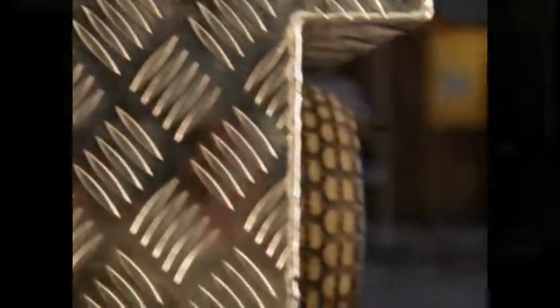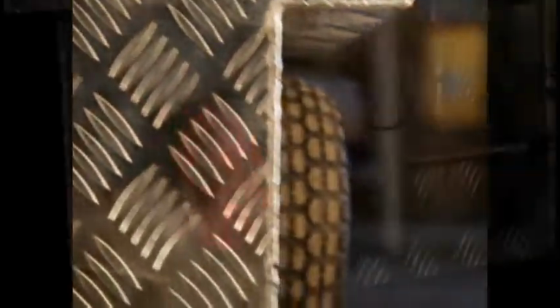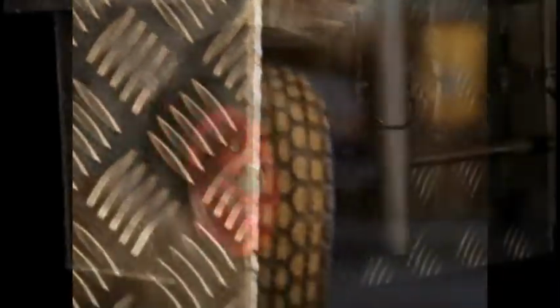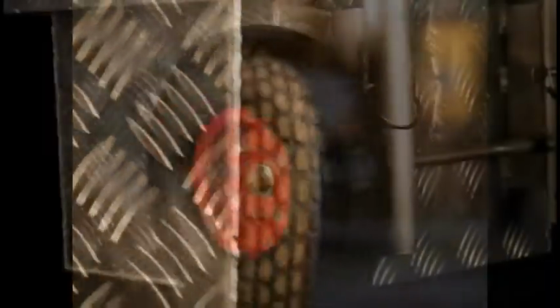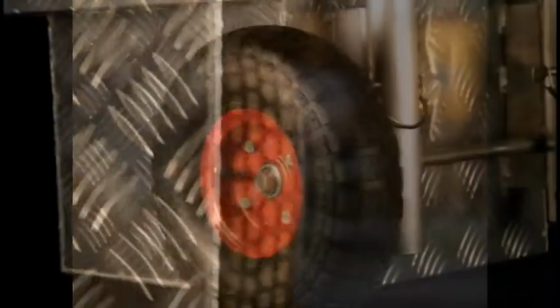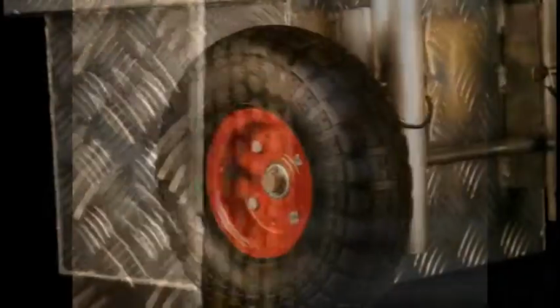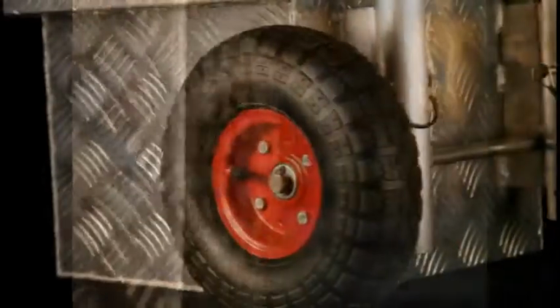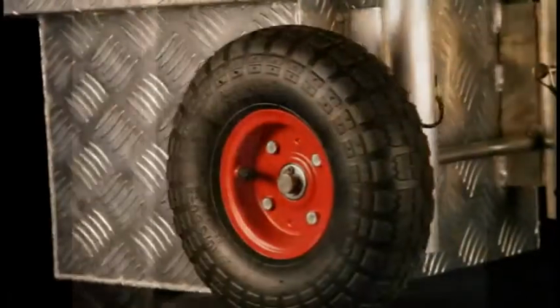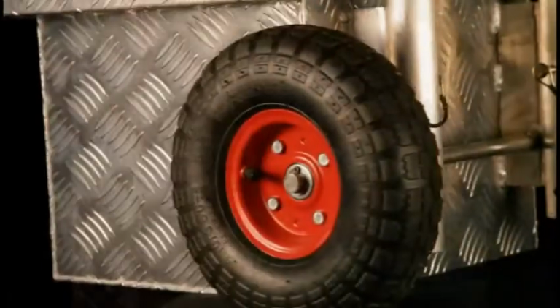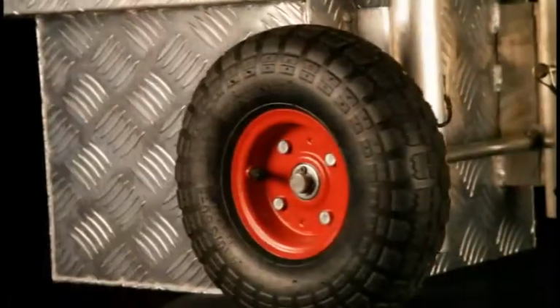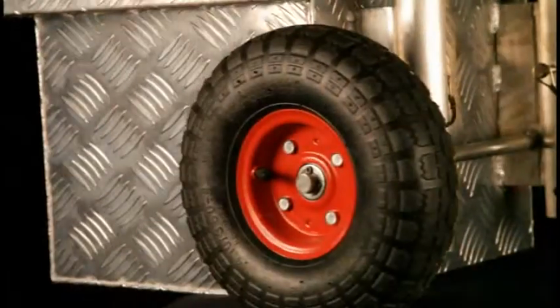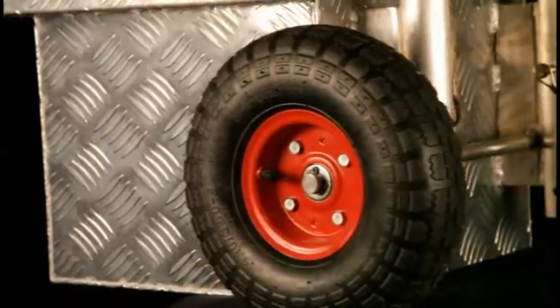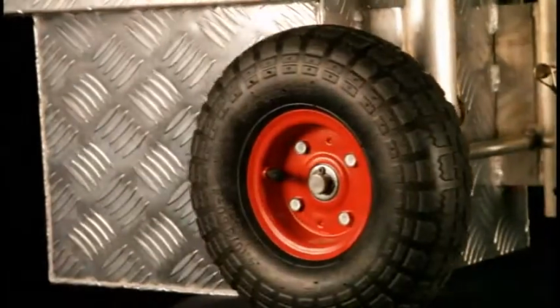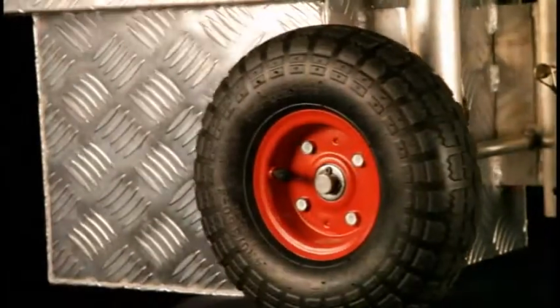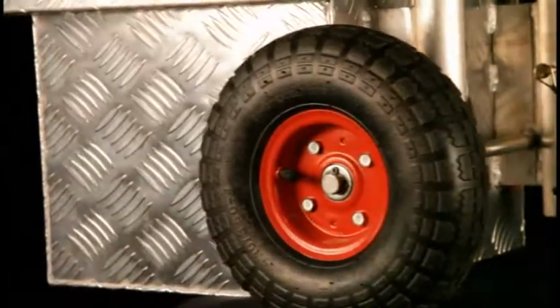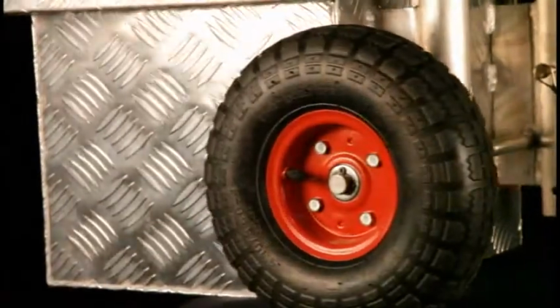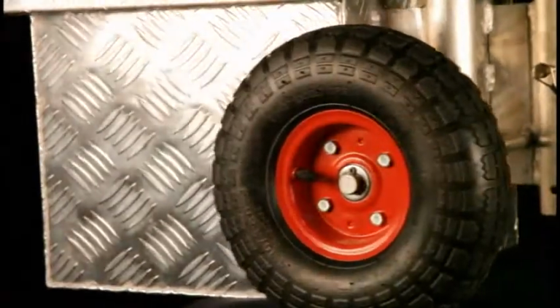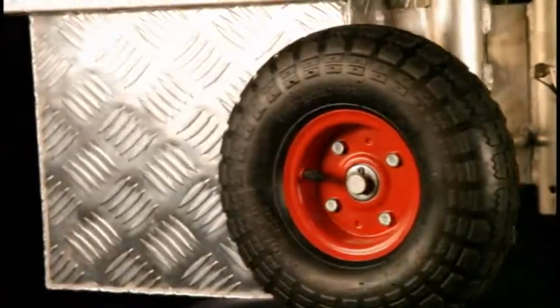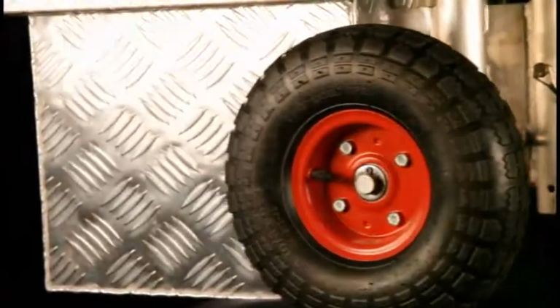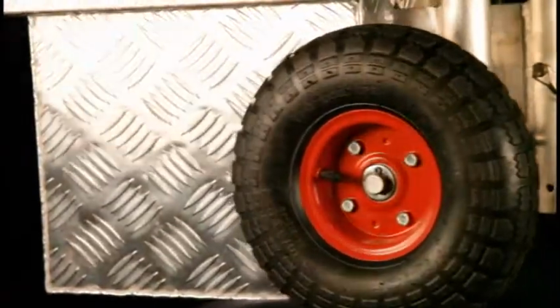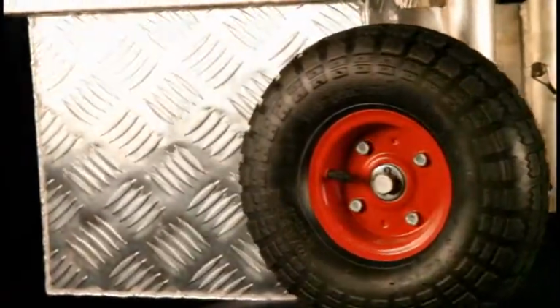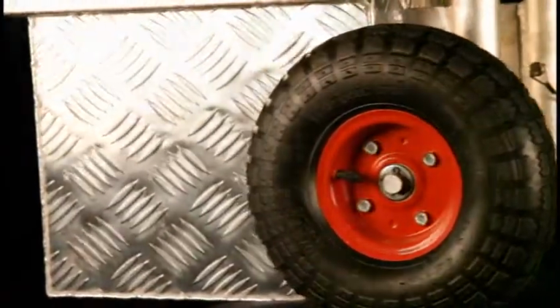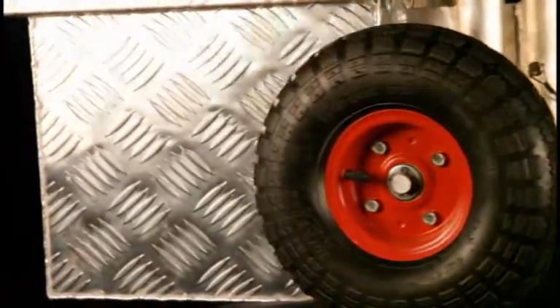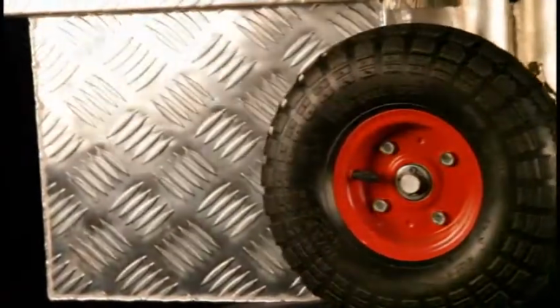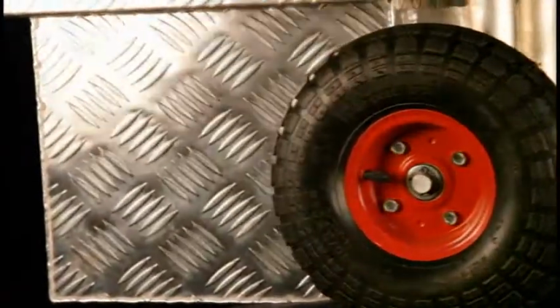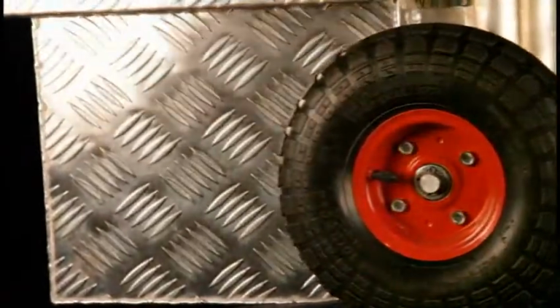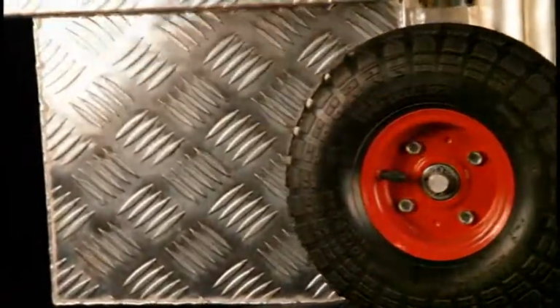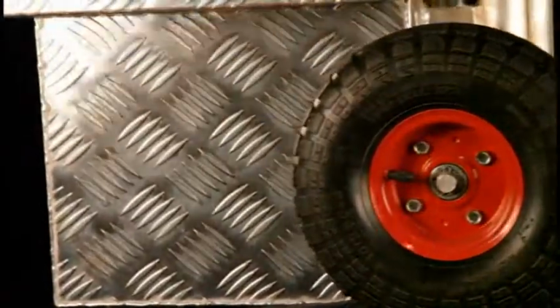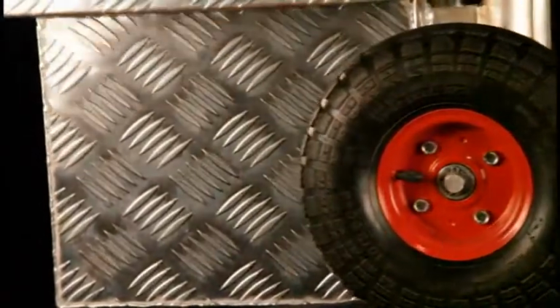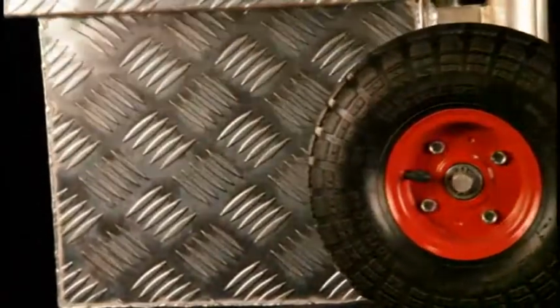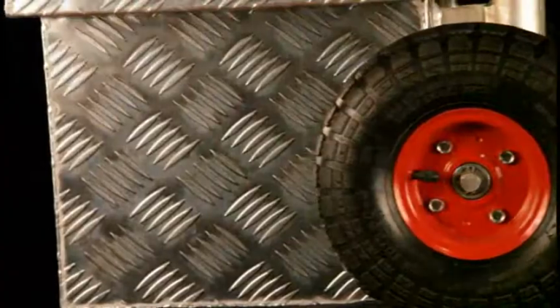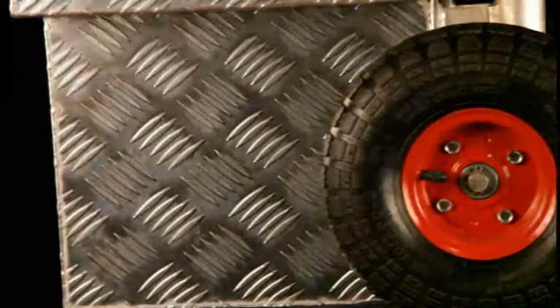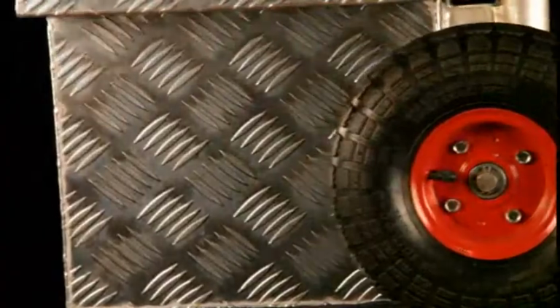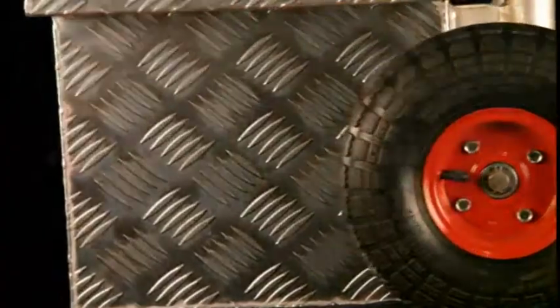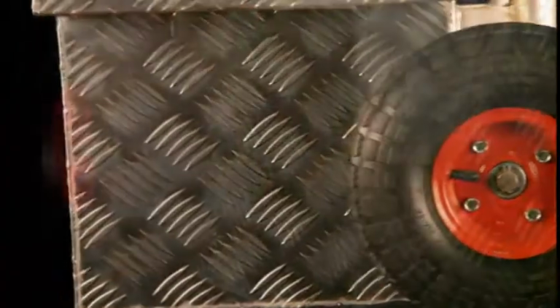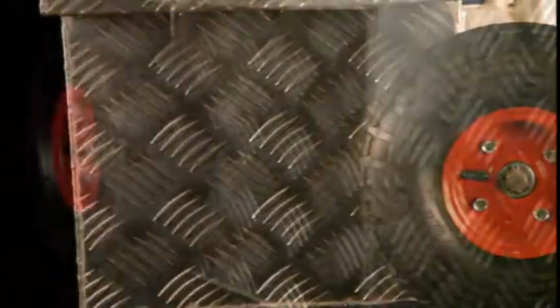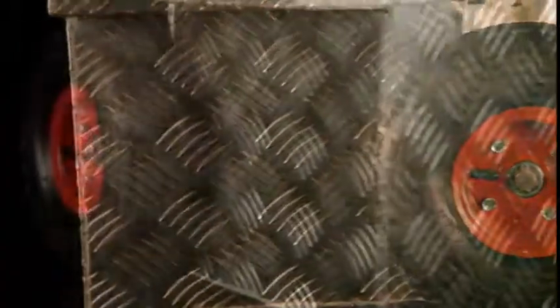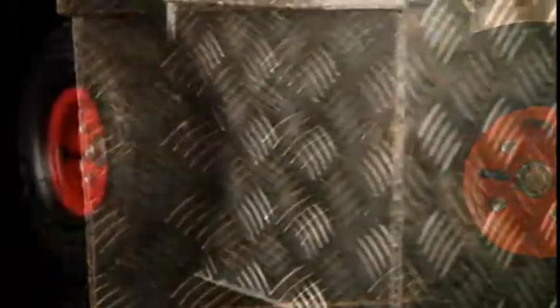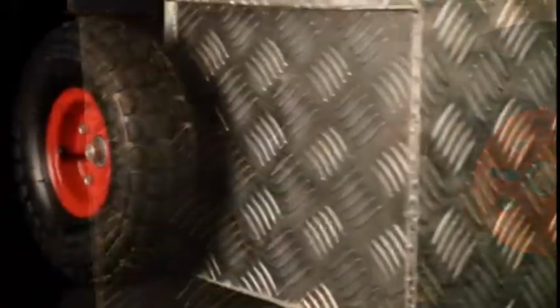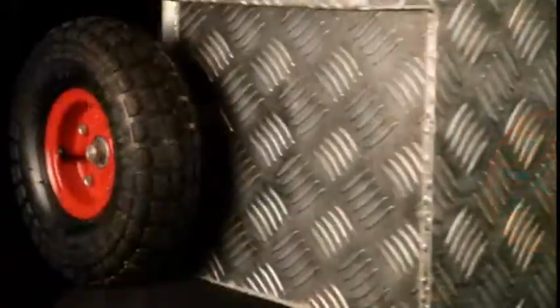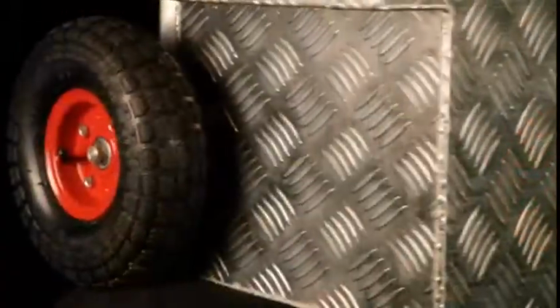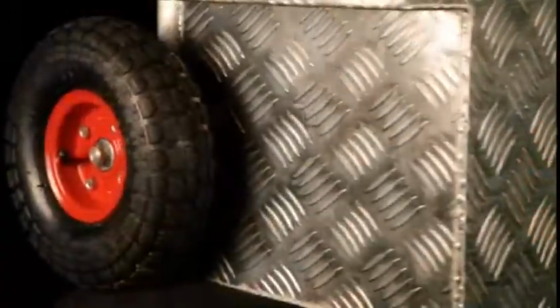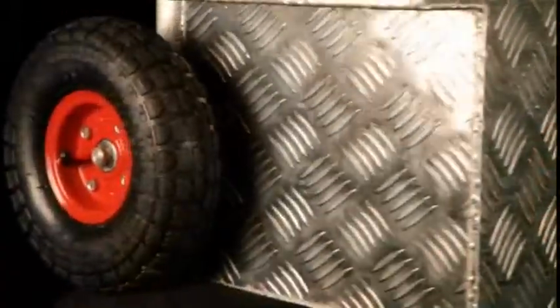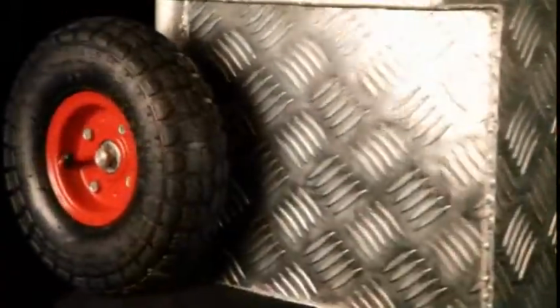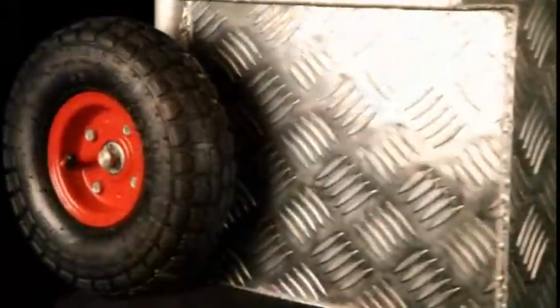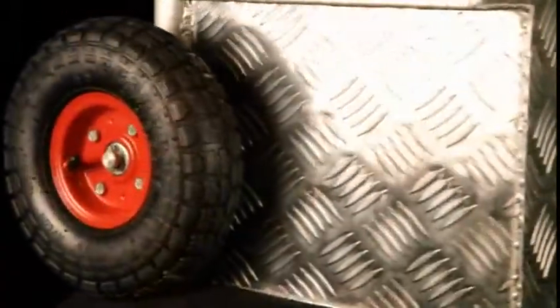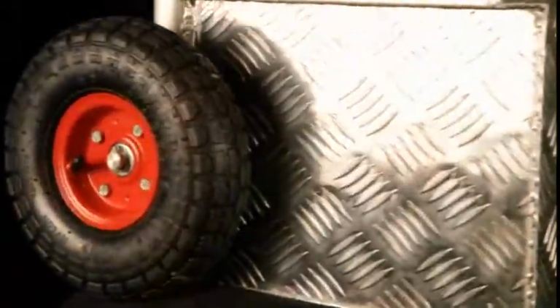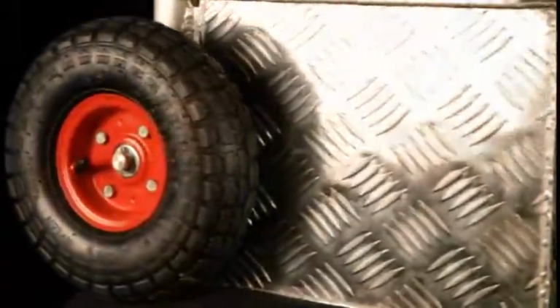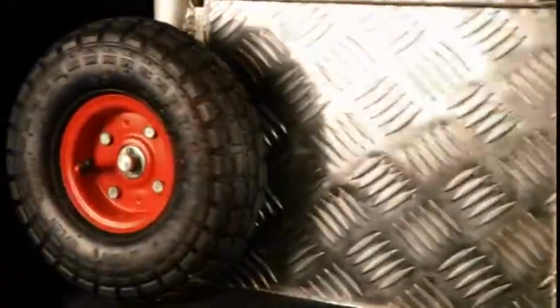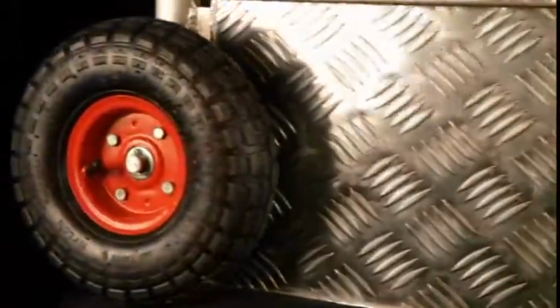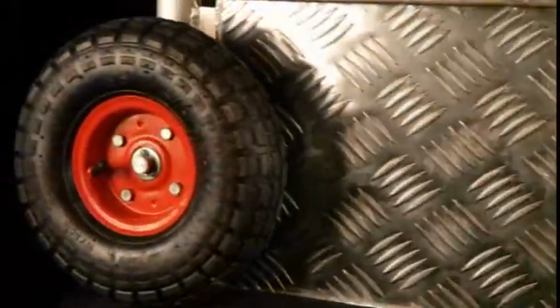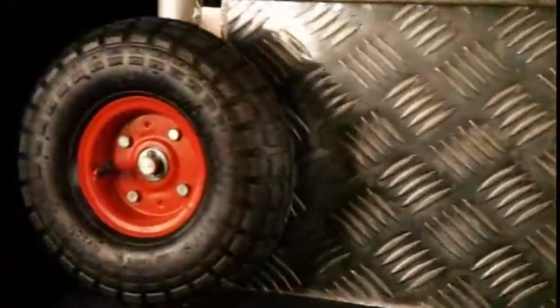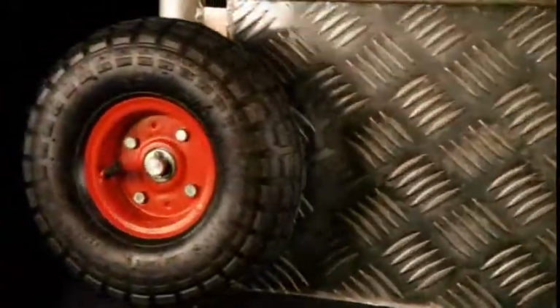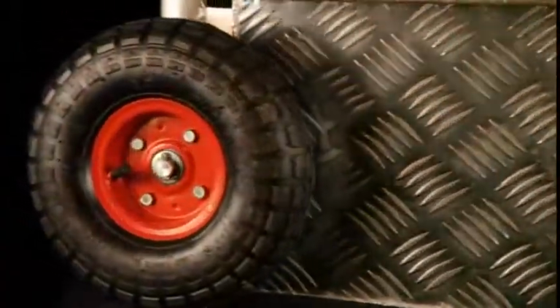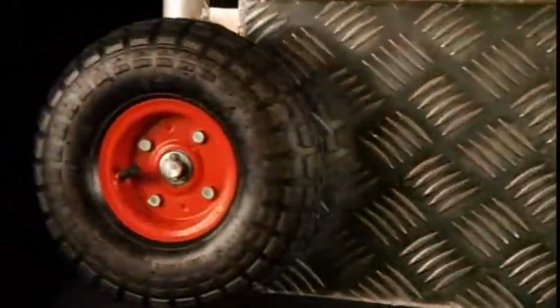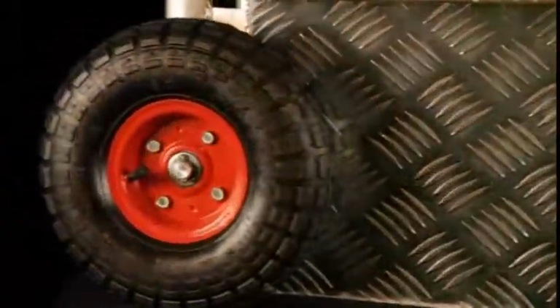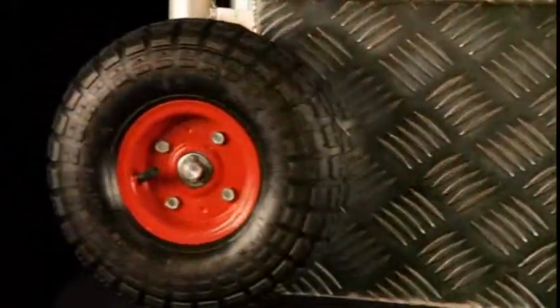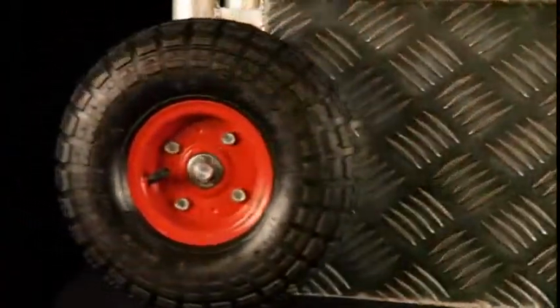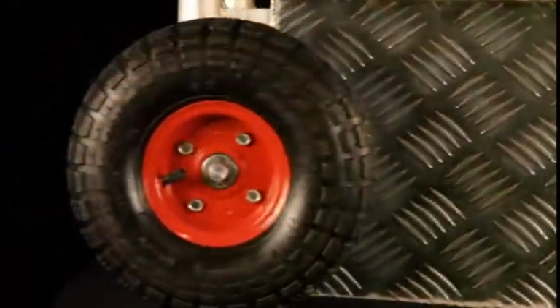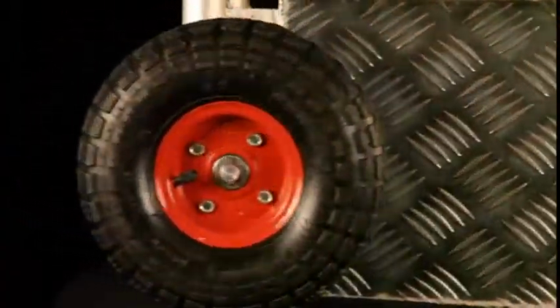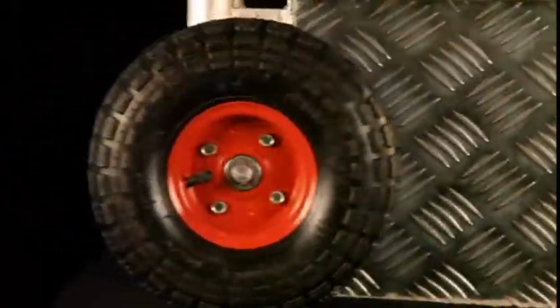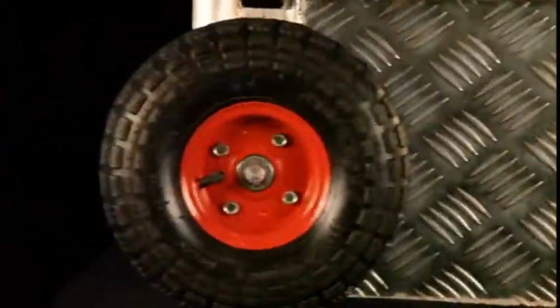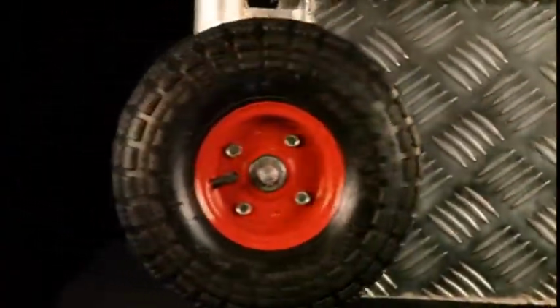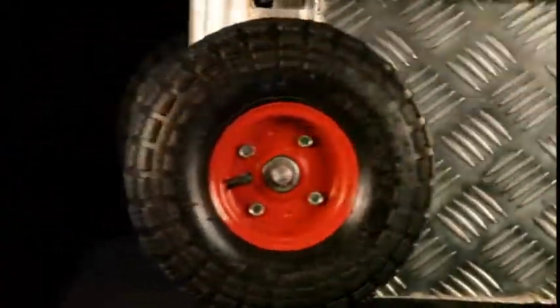Simmons tool carts use pneumatic tires, which makes these carts easily movable in all terrain.